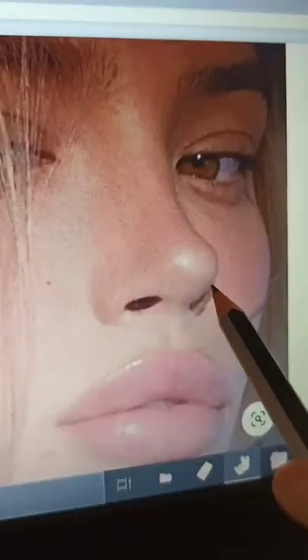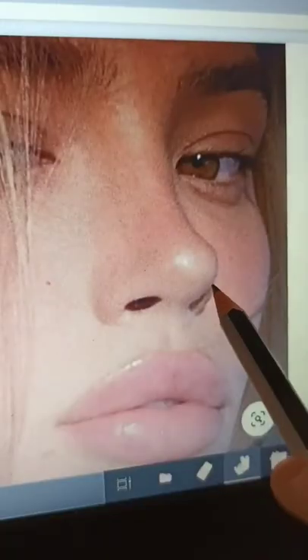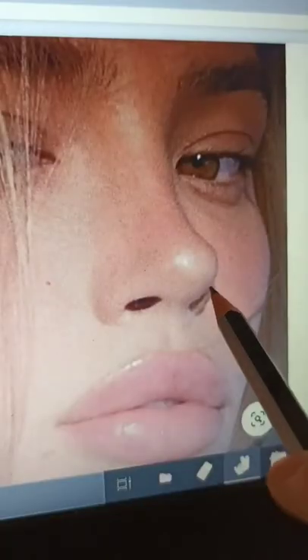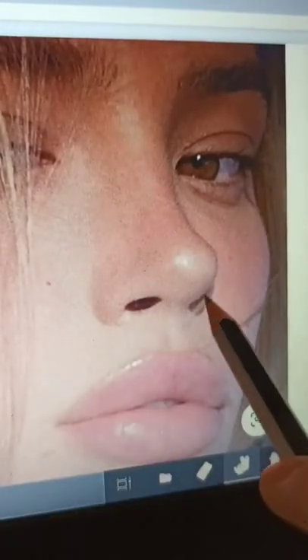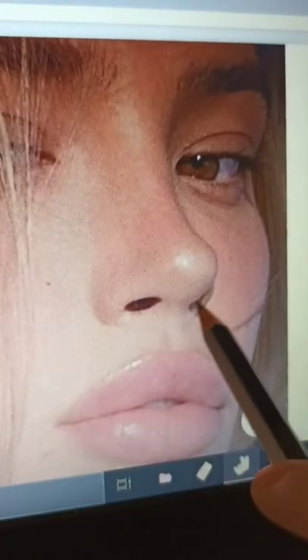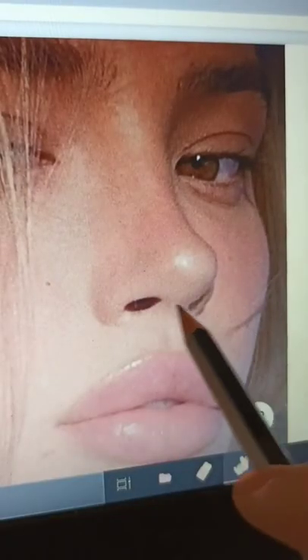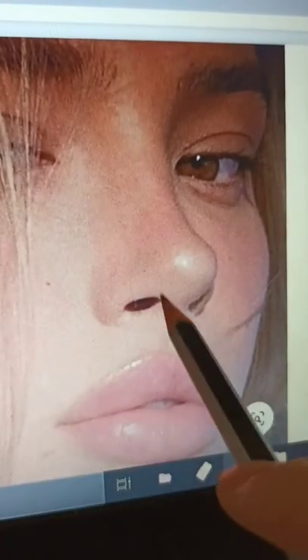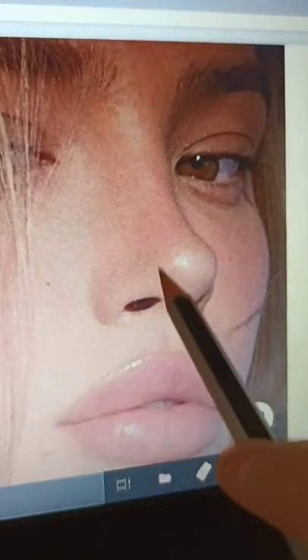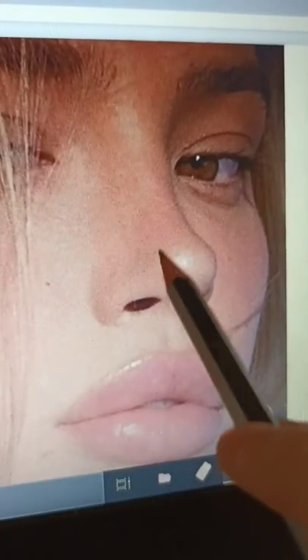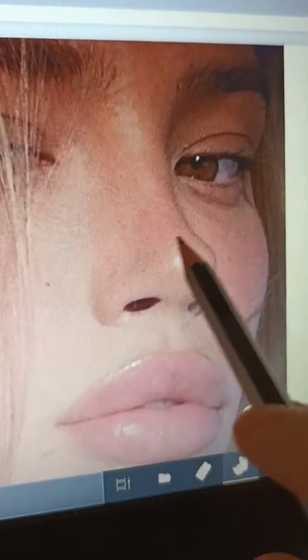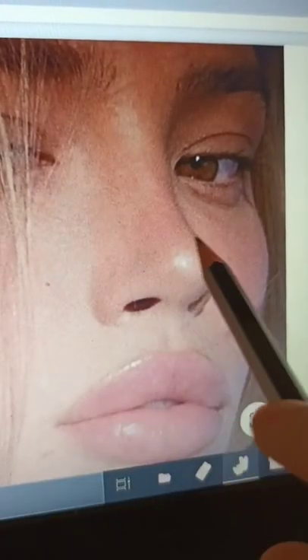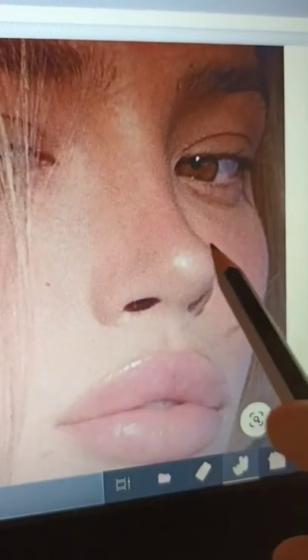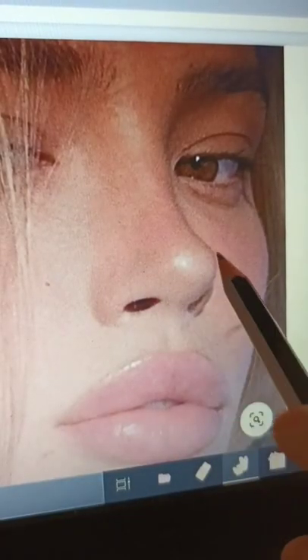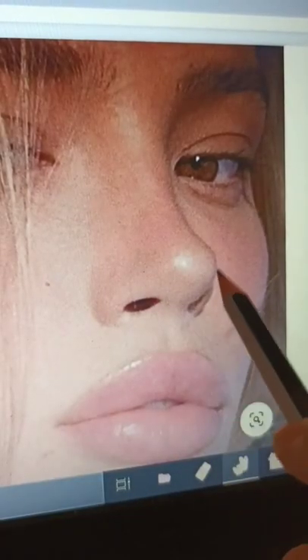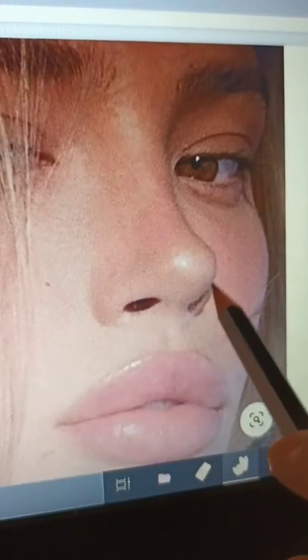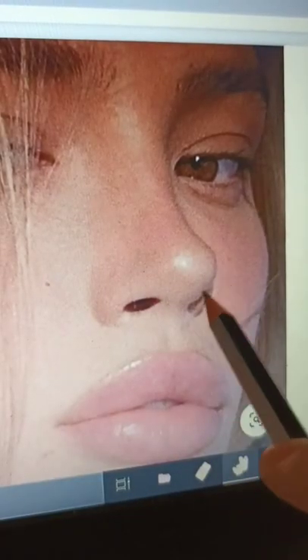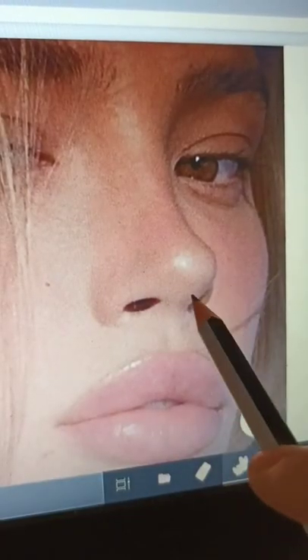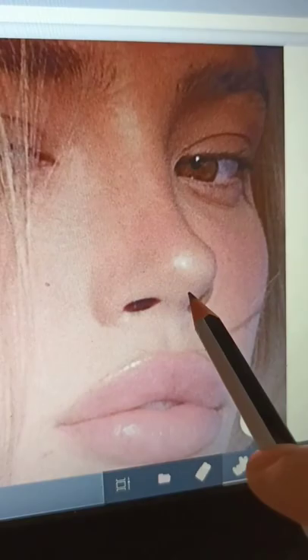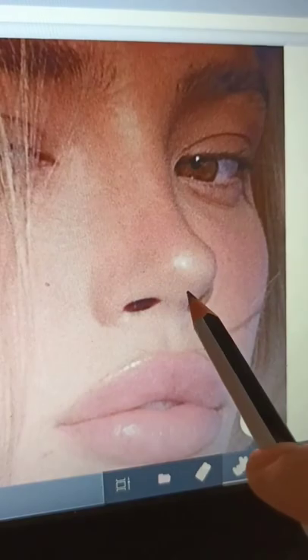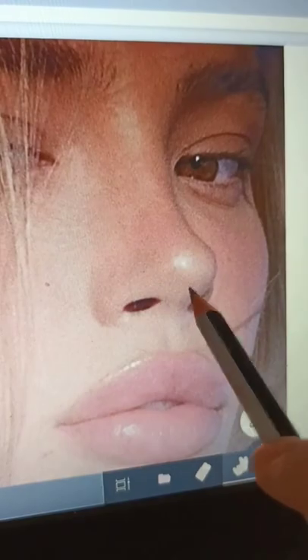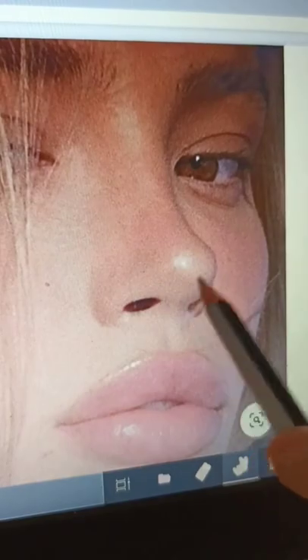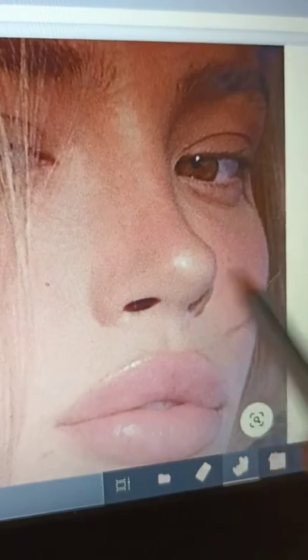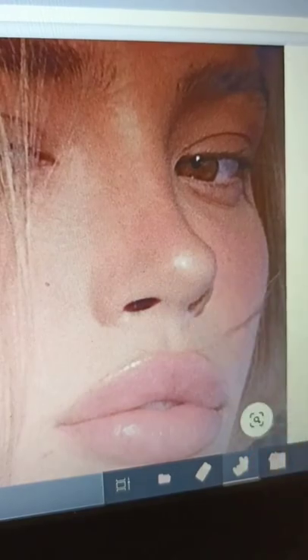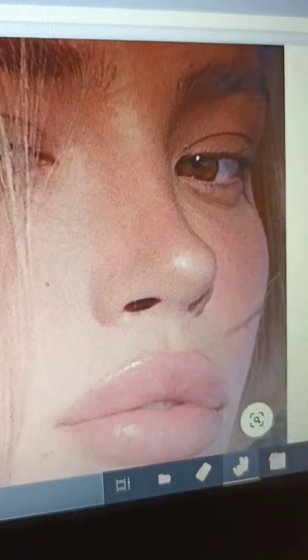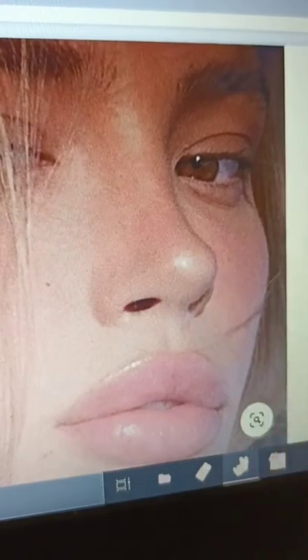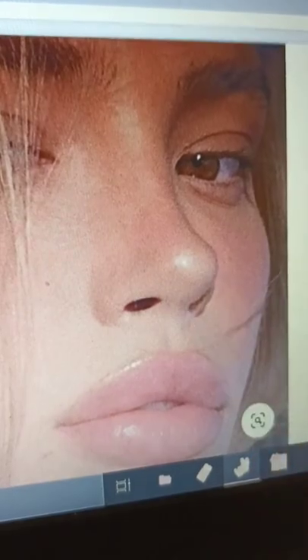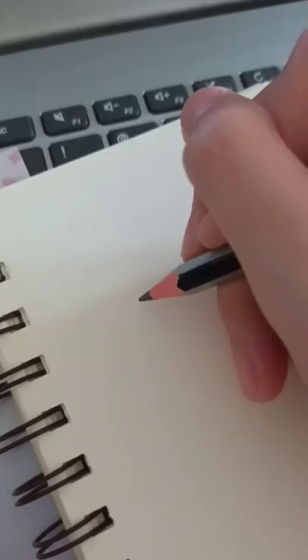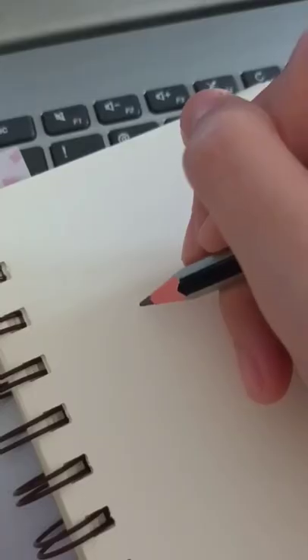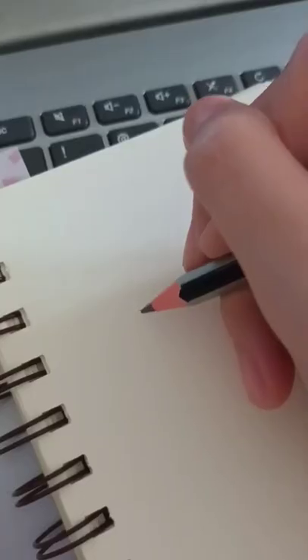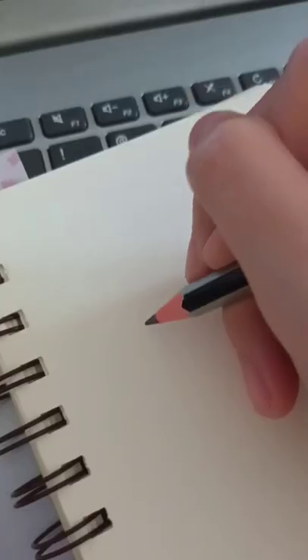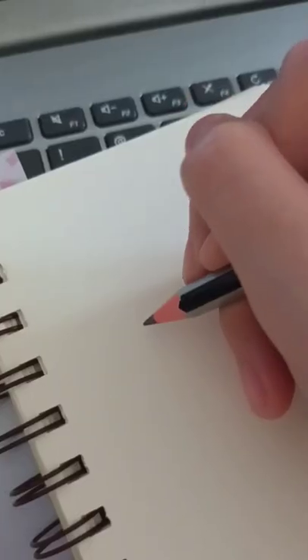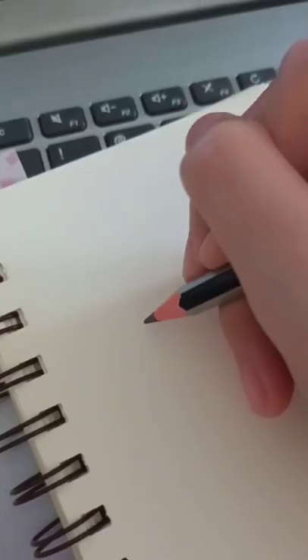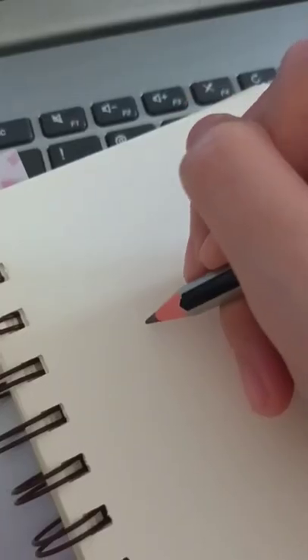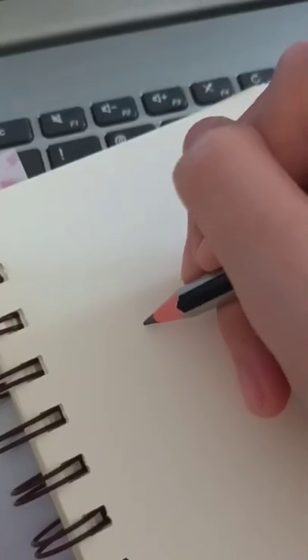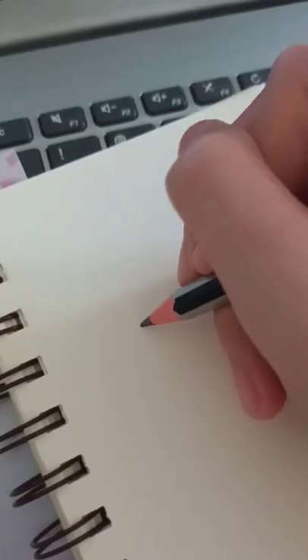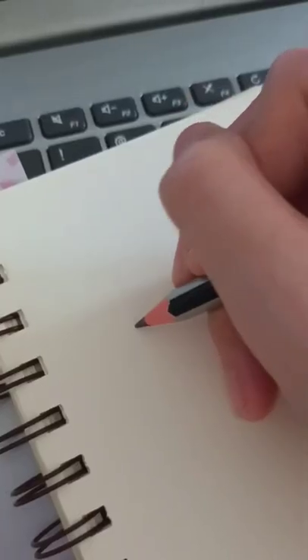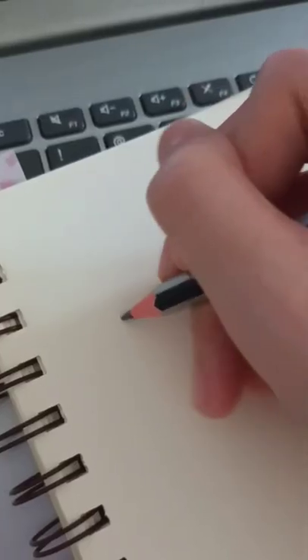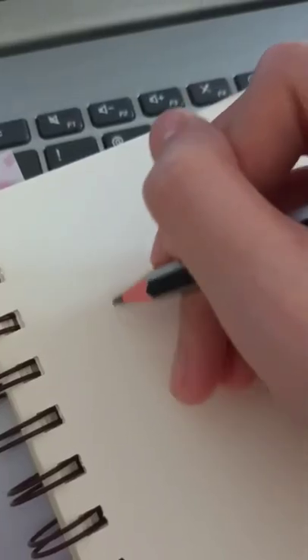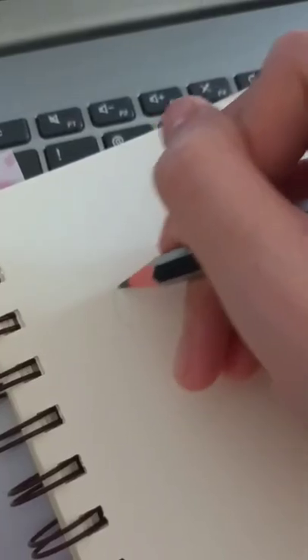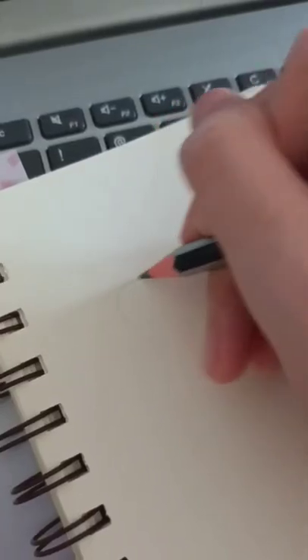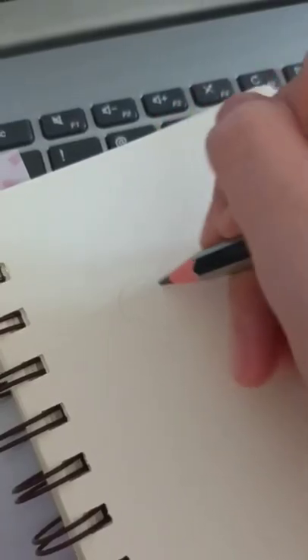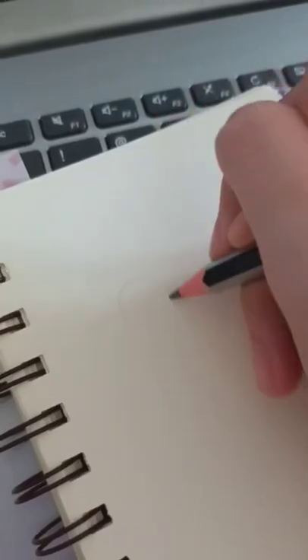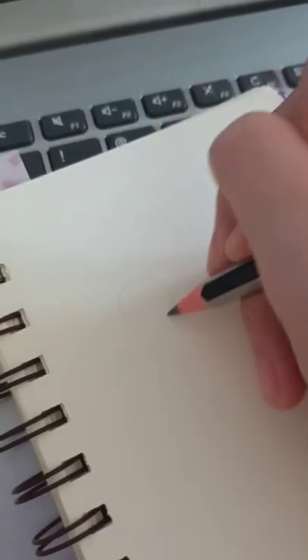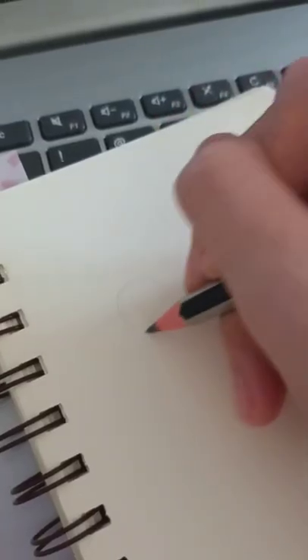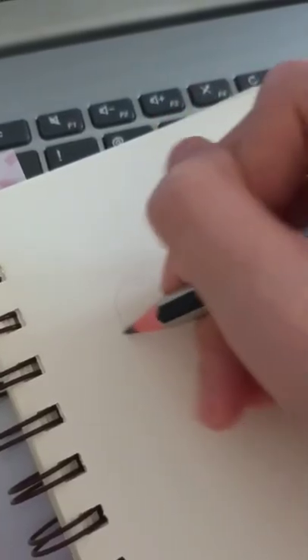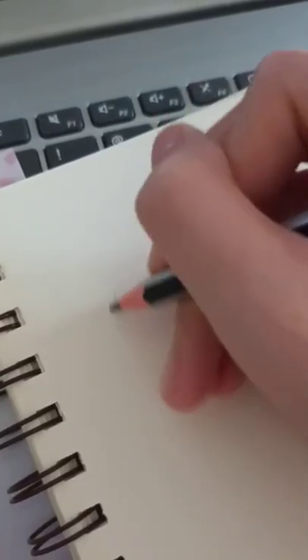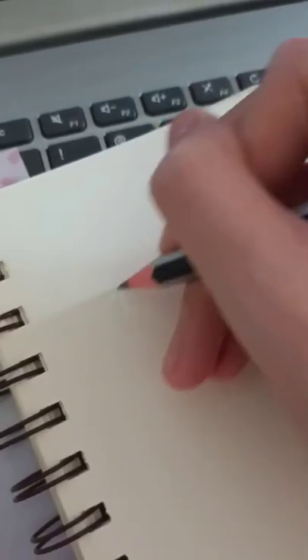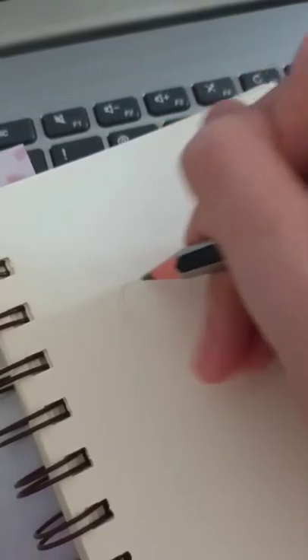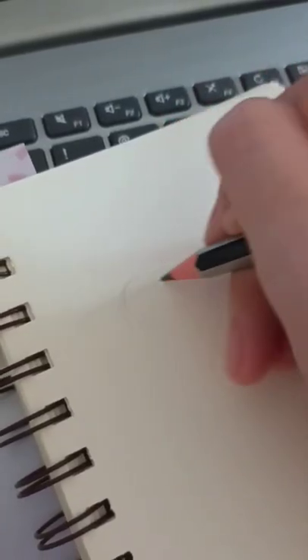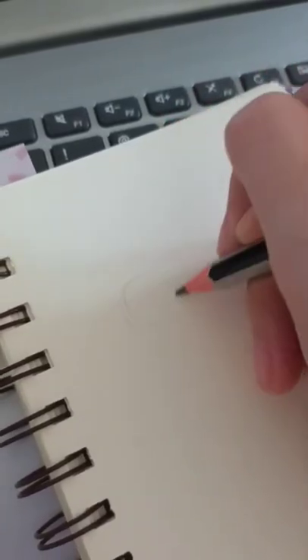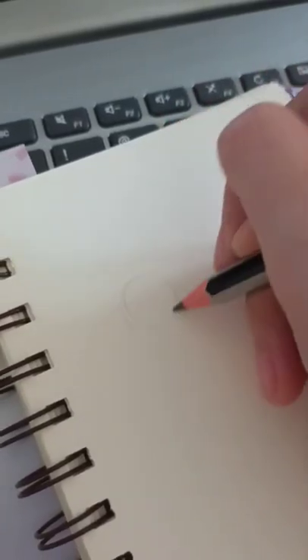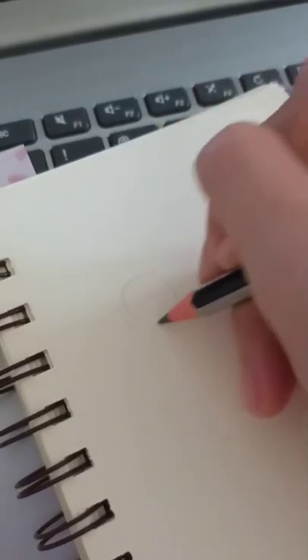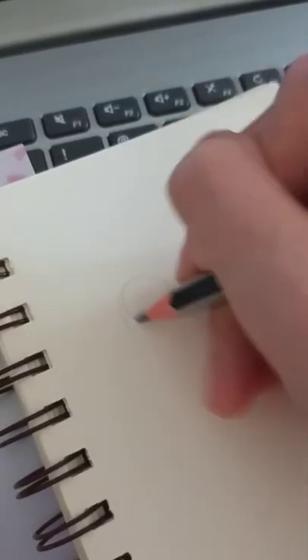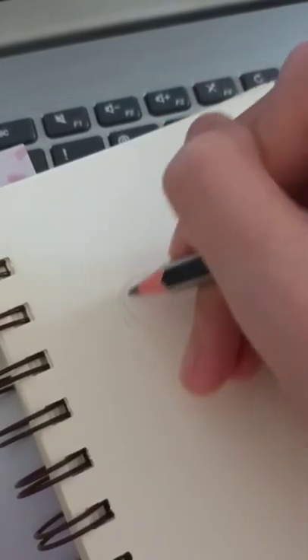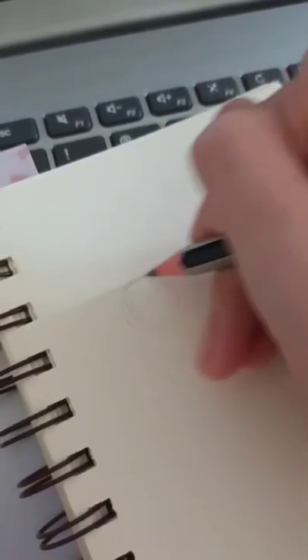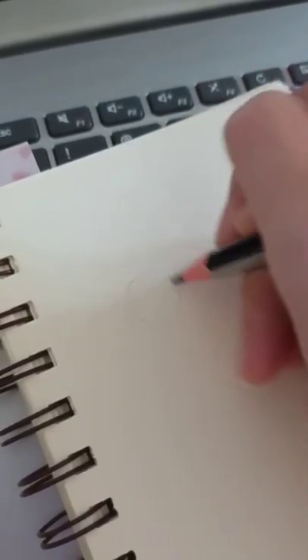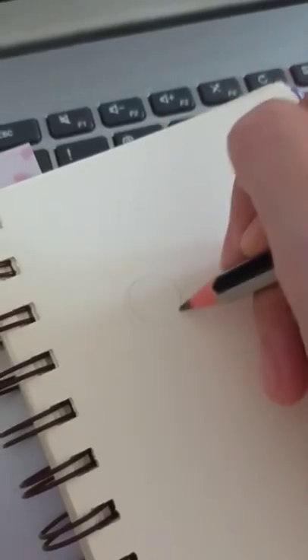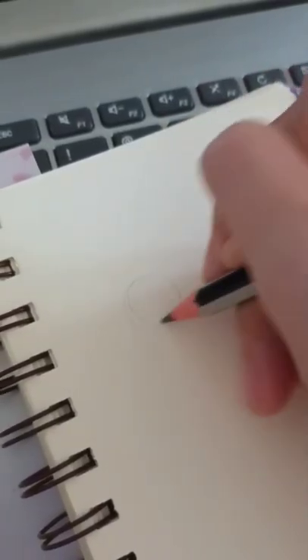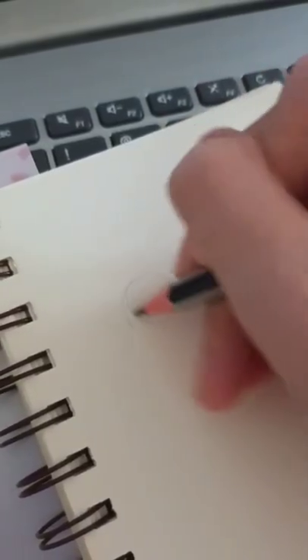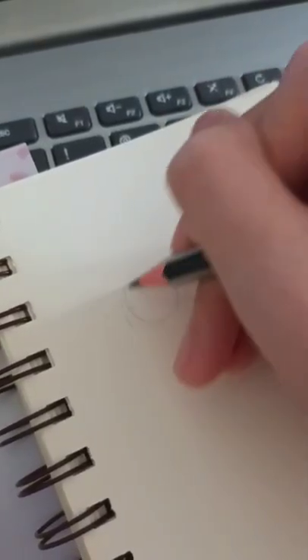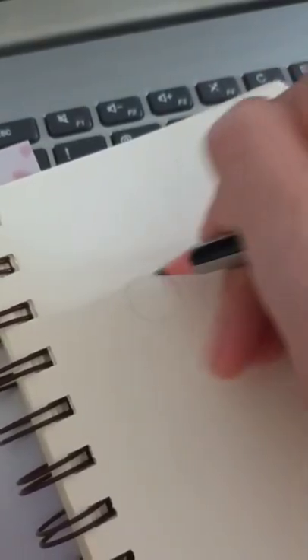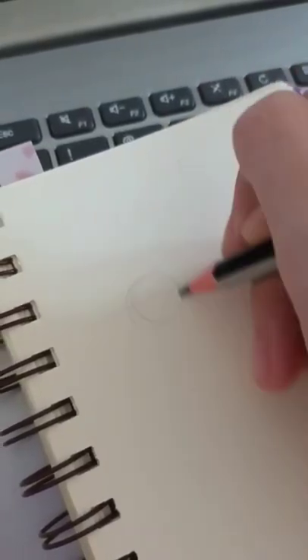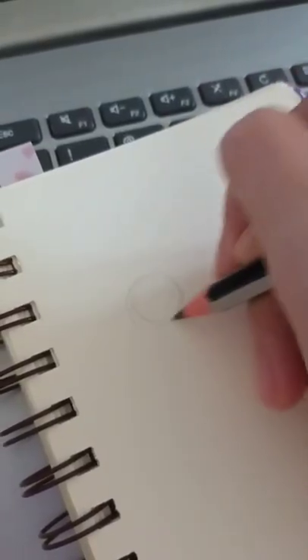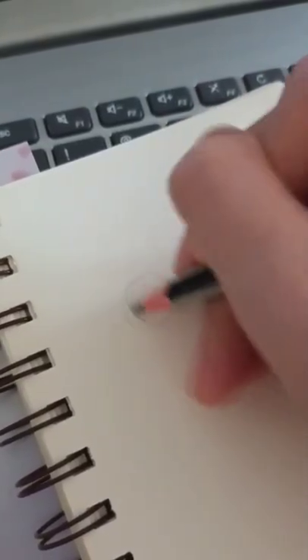First you gotta look for the base shape, and I see a circle, so we're gonna start with sketching out a rough circle on our piece of paper.